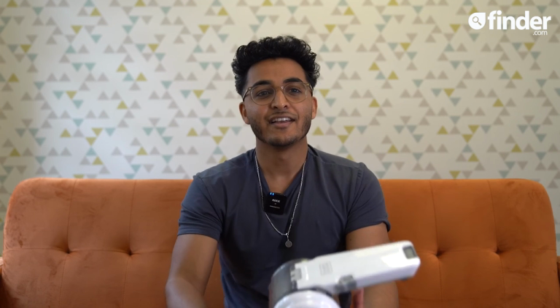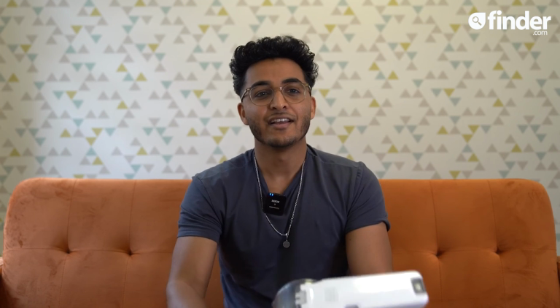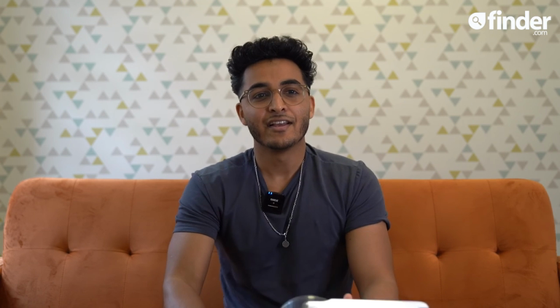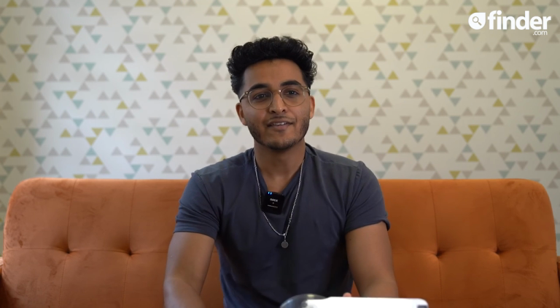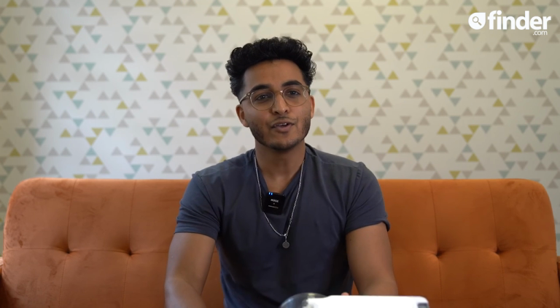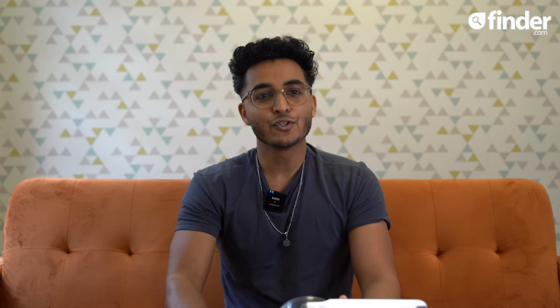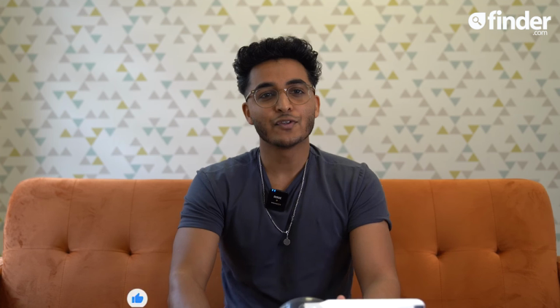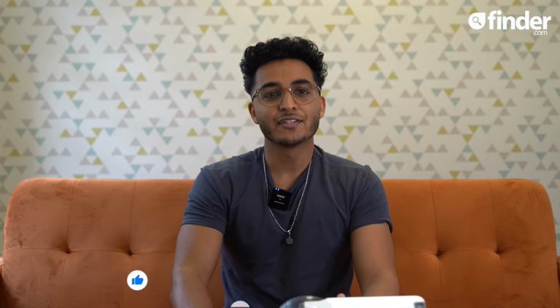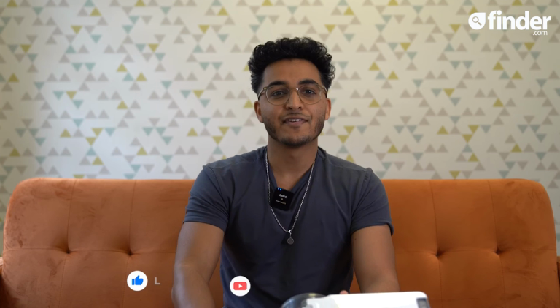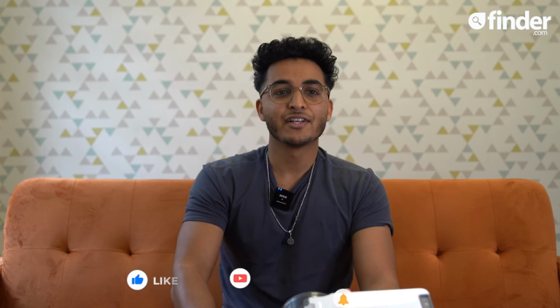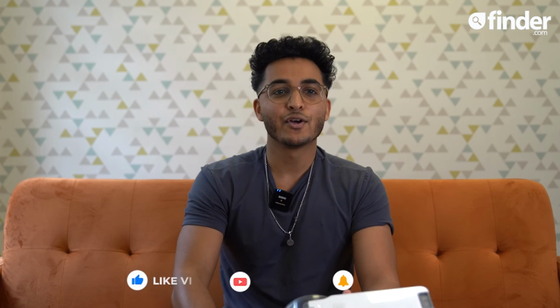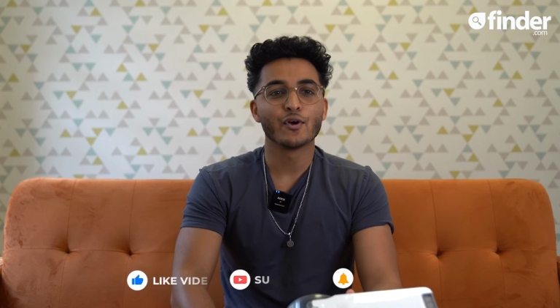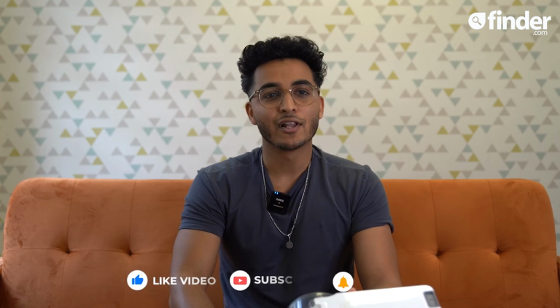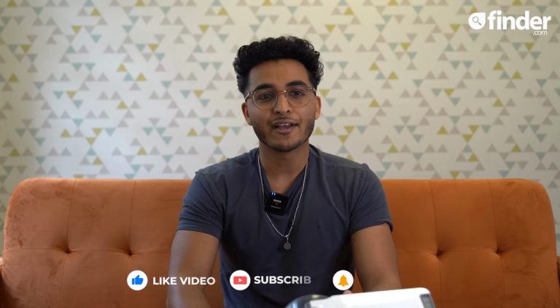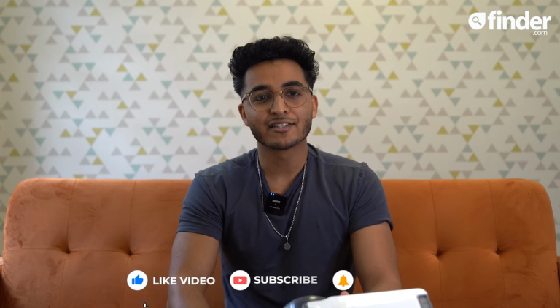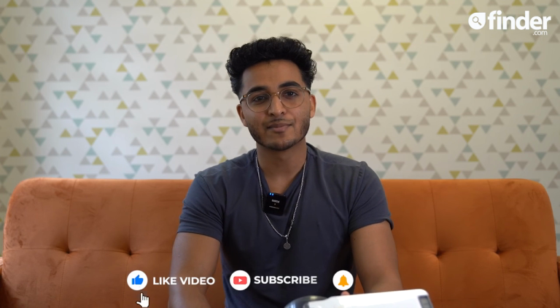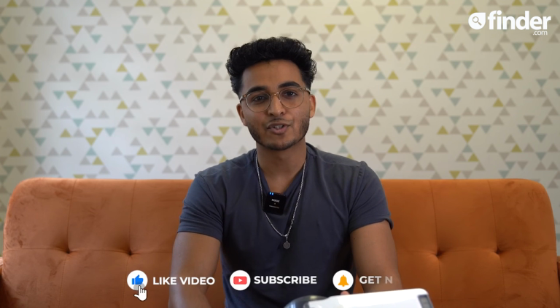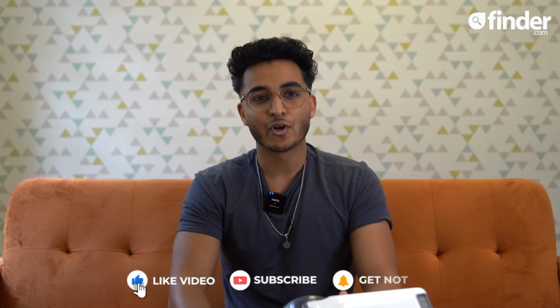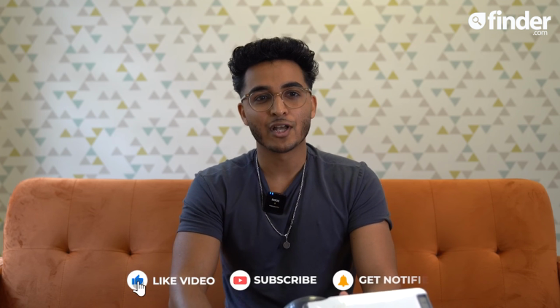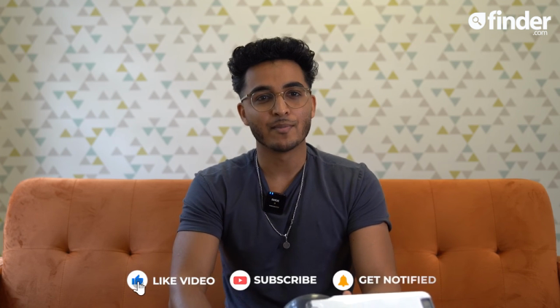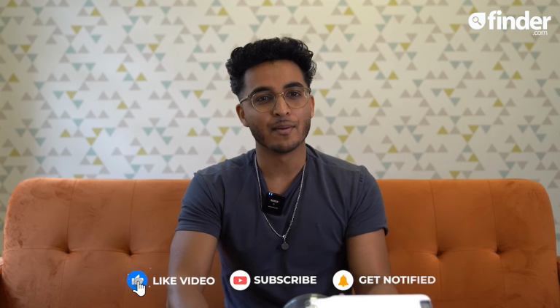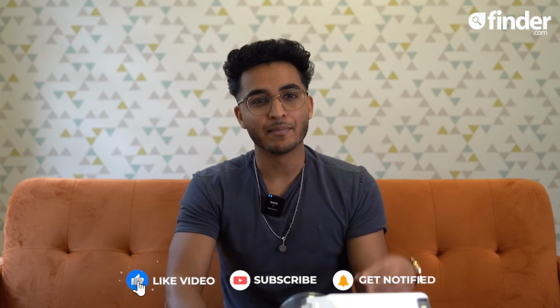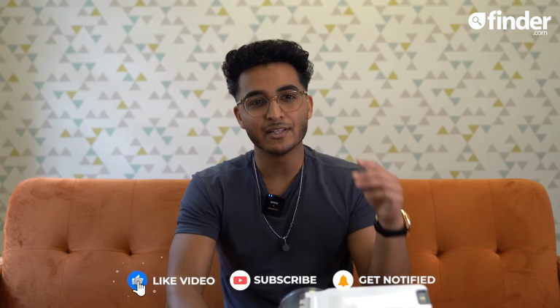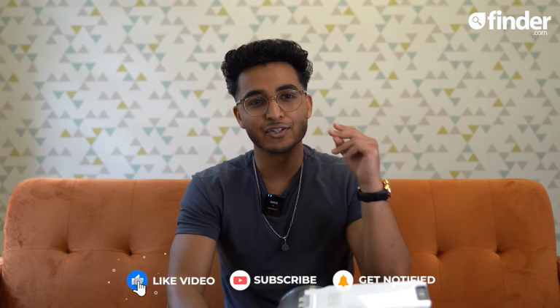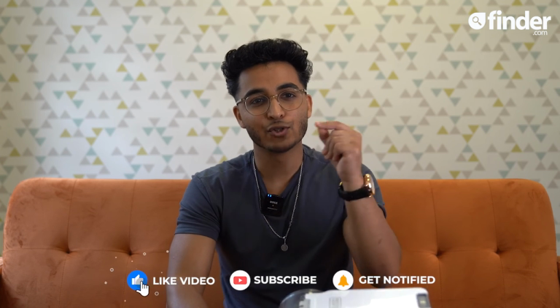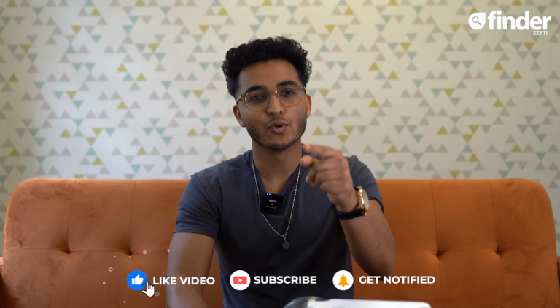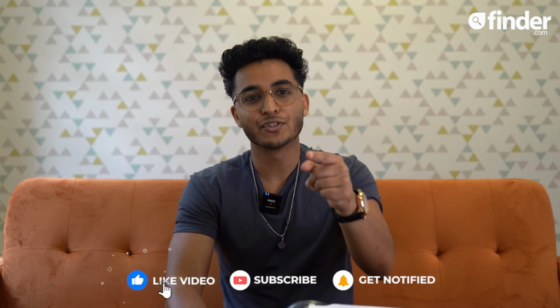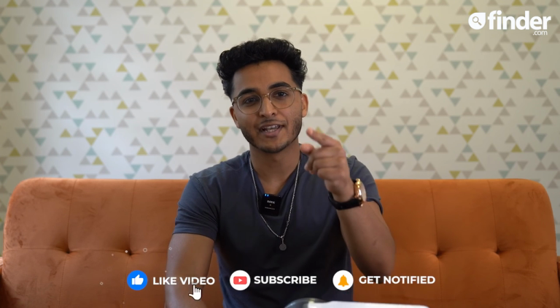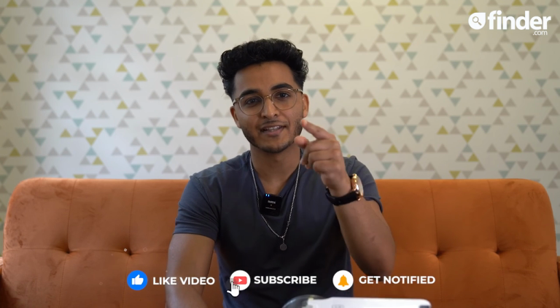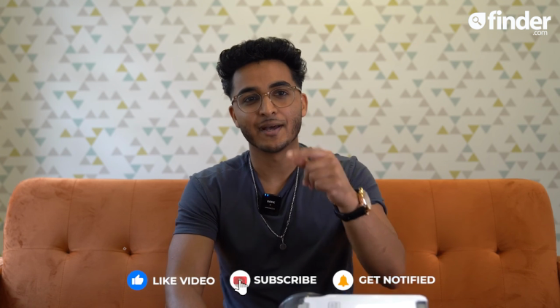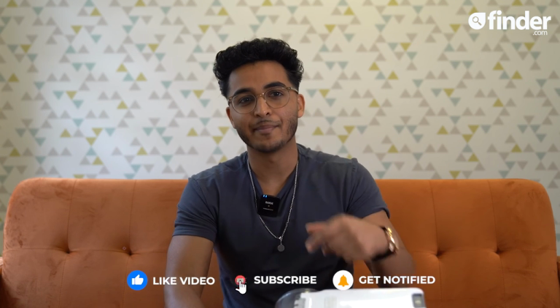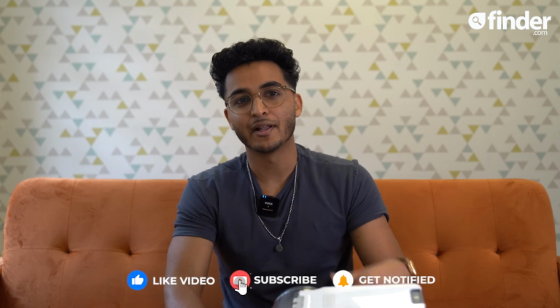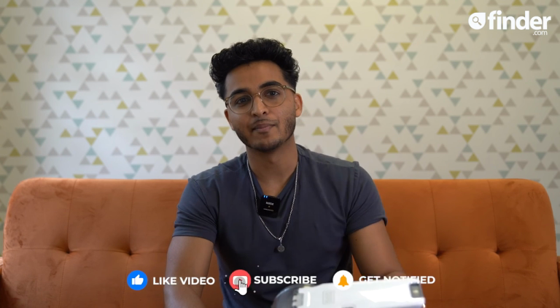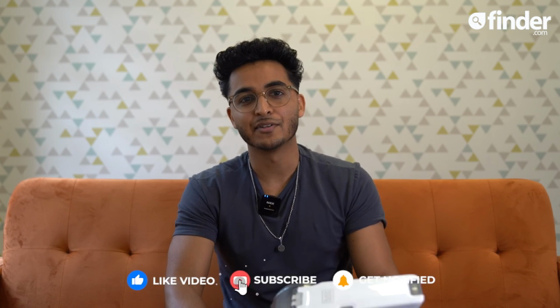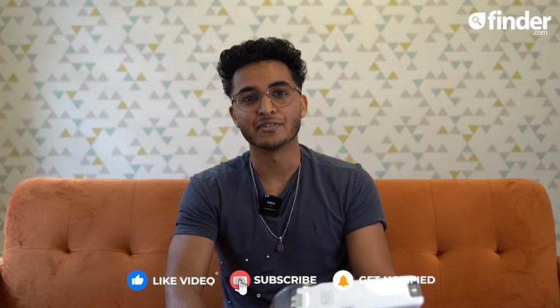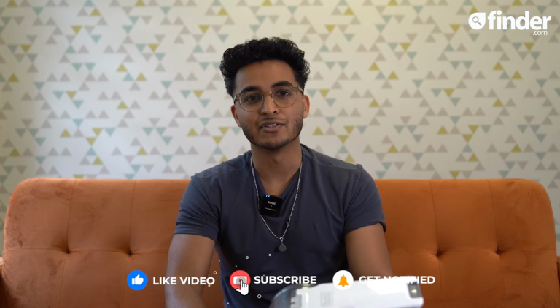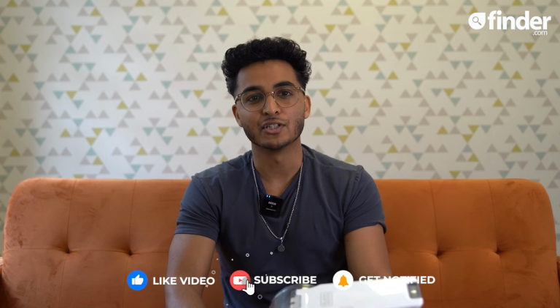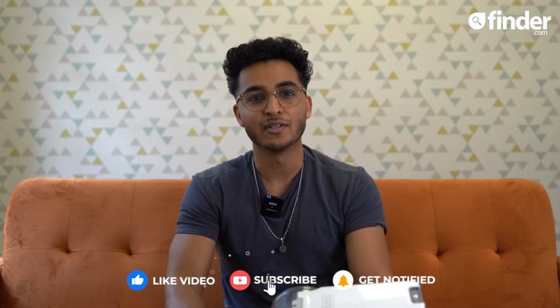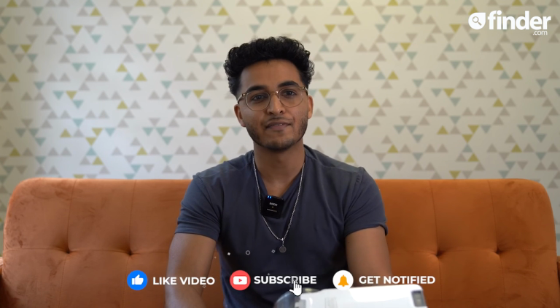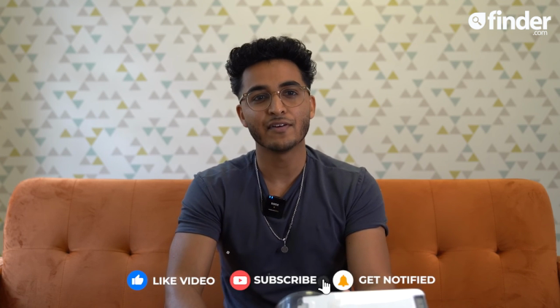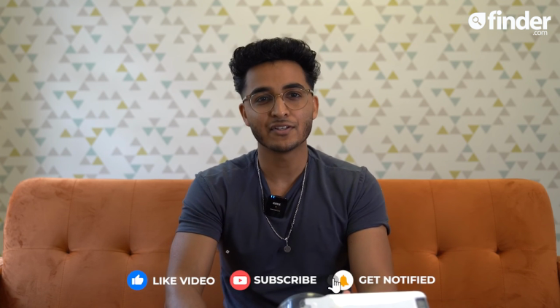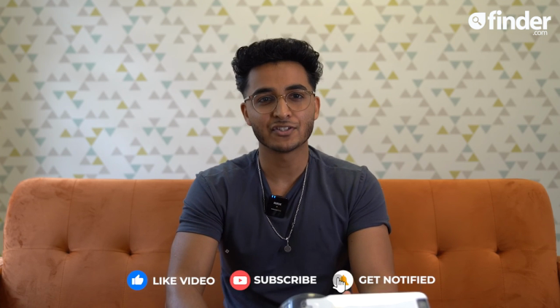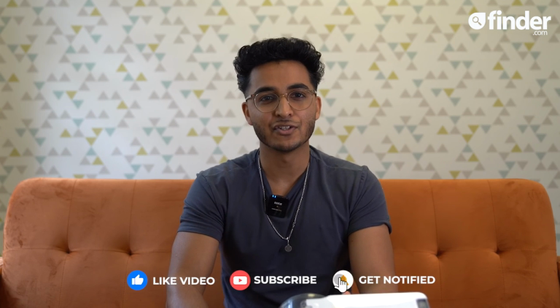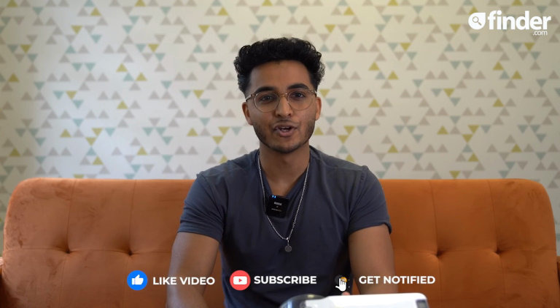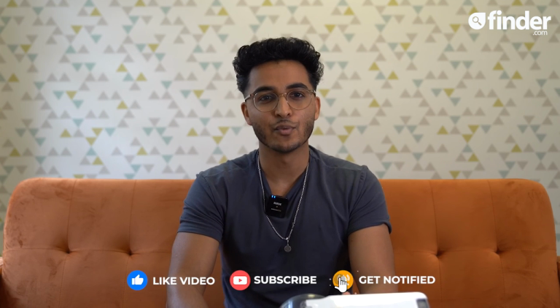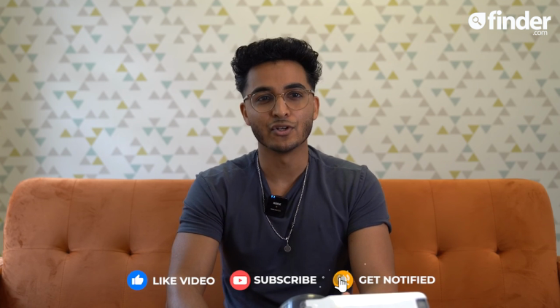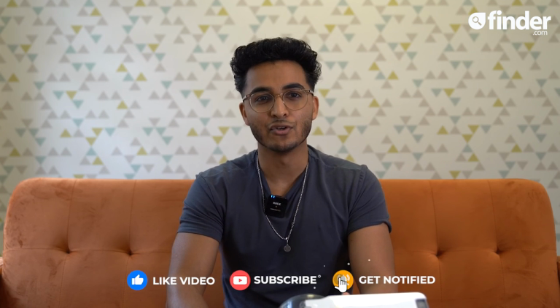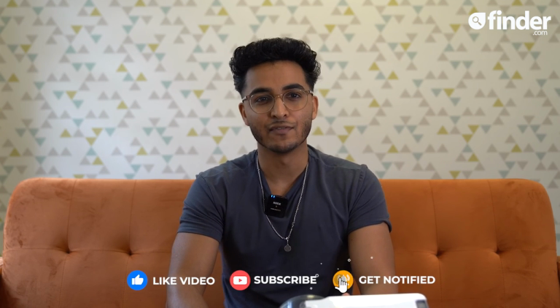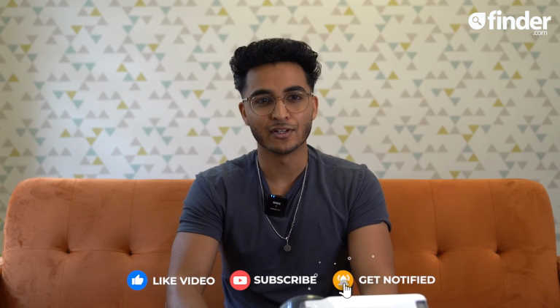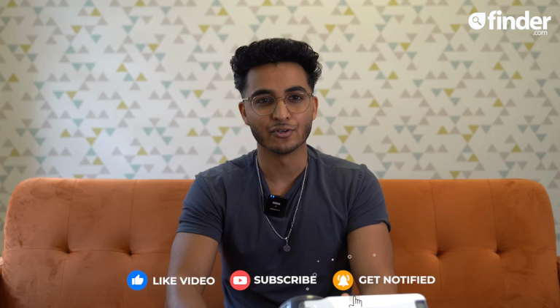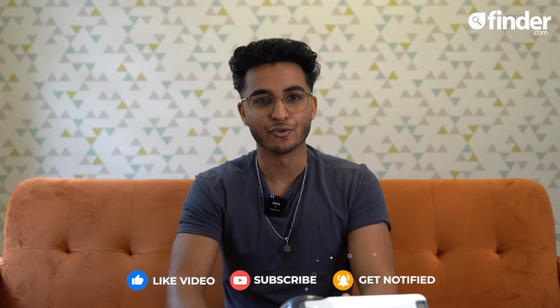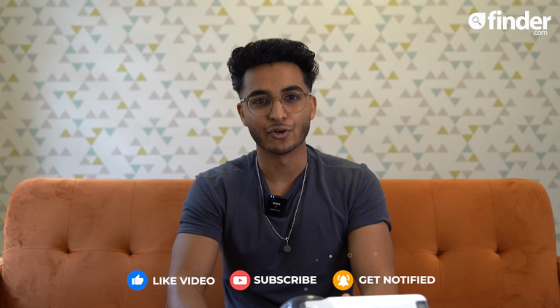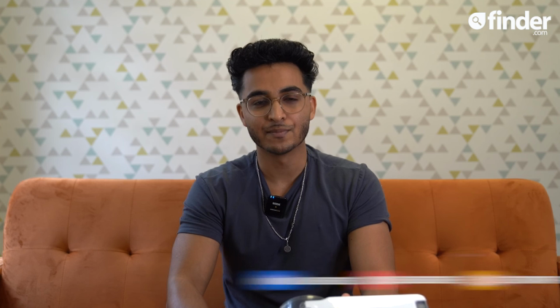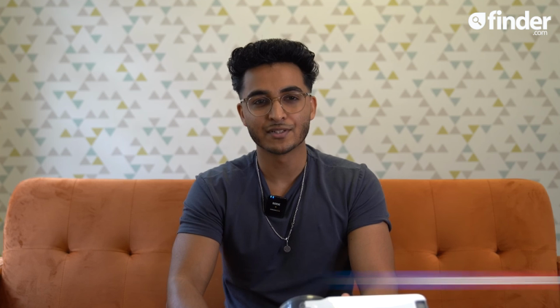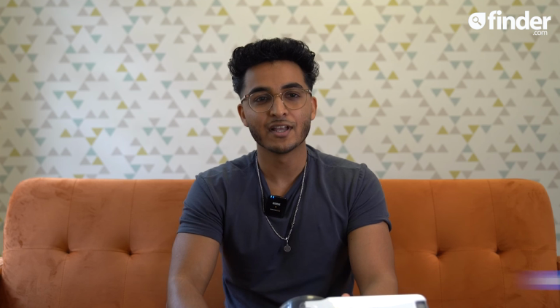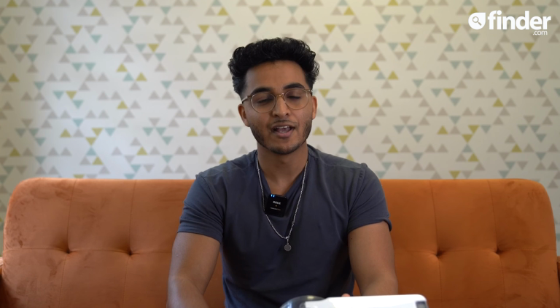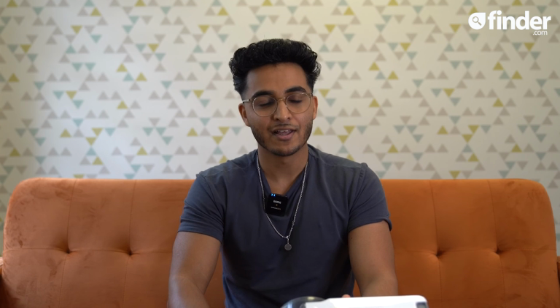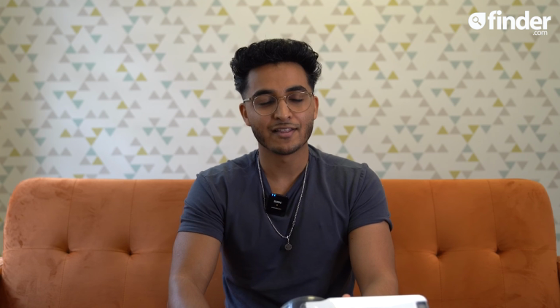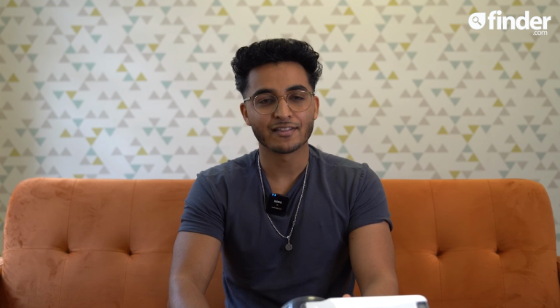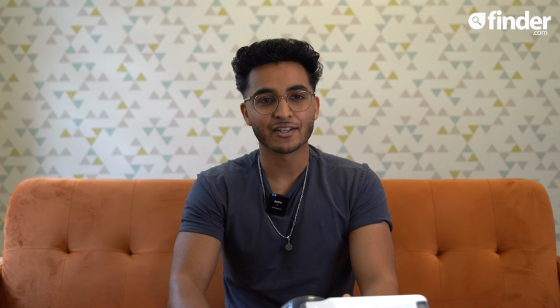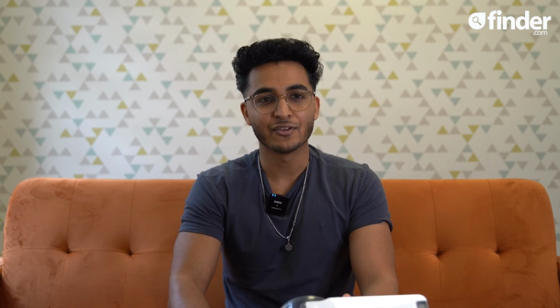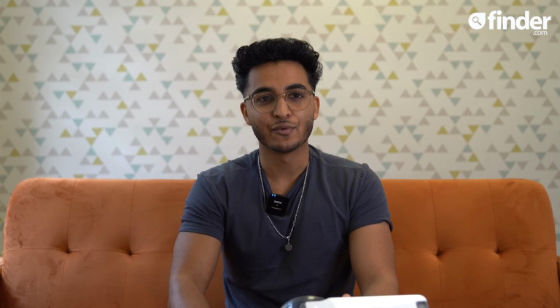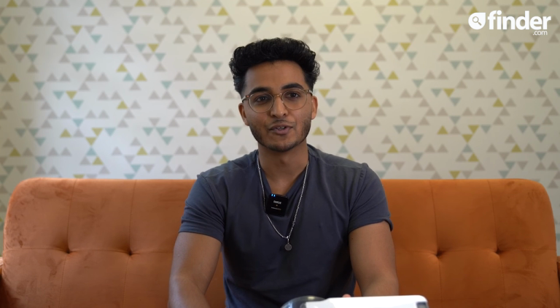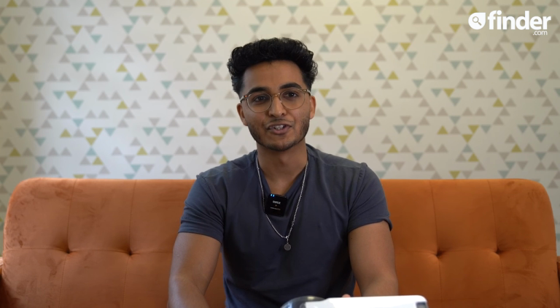If you enjoyed this video, like, subscribe, and be sure to hit that bell button to be the first to know when a new video drops. Thank you for watching.